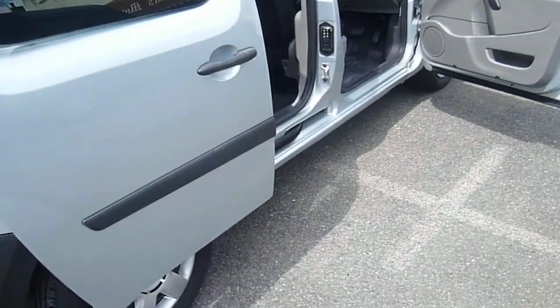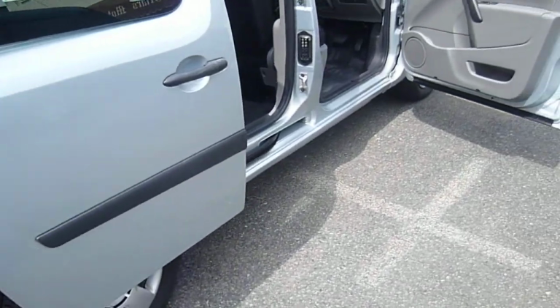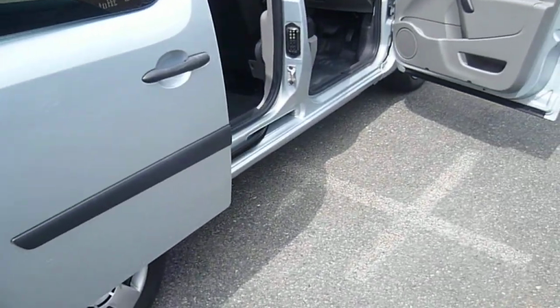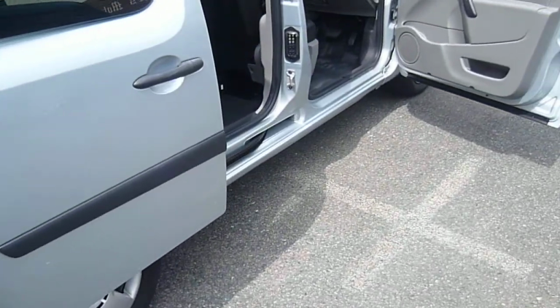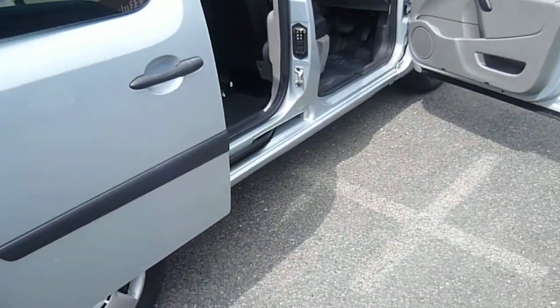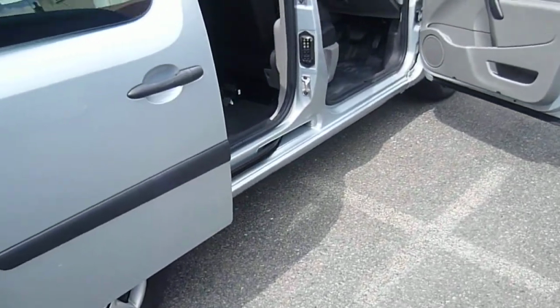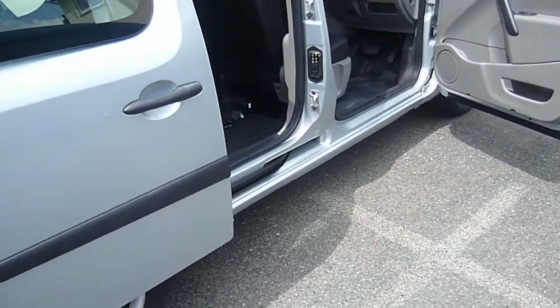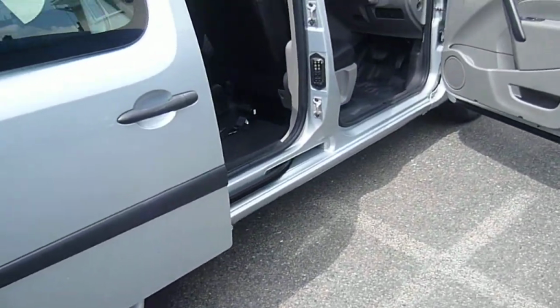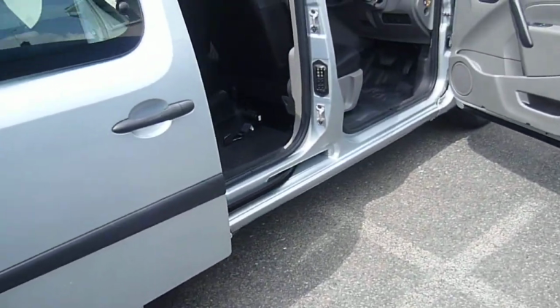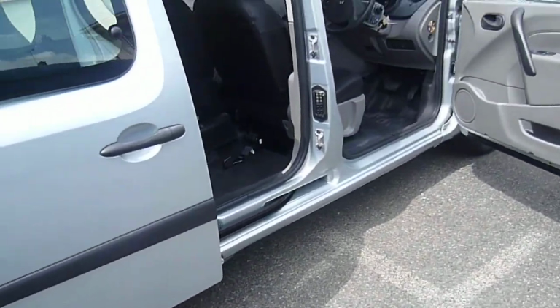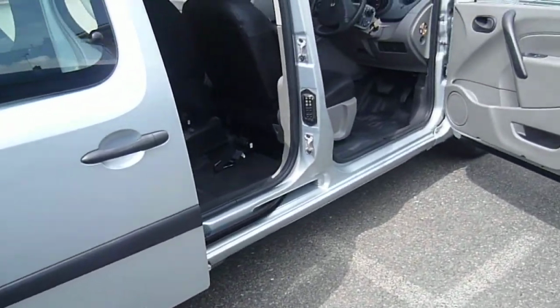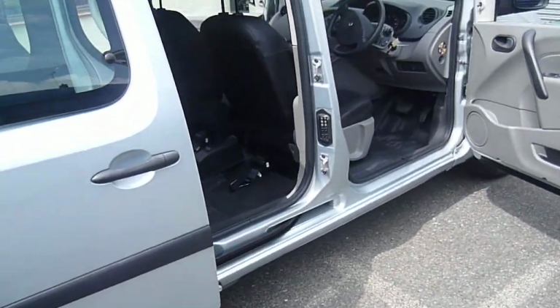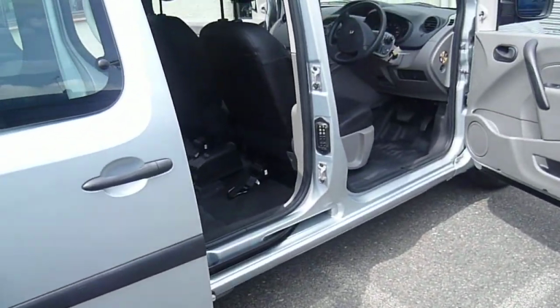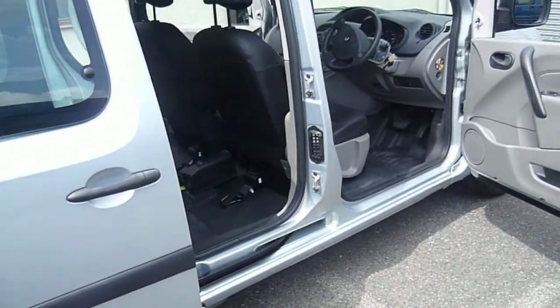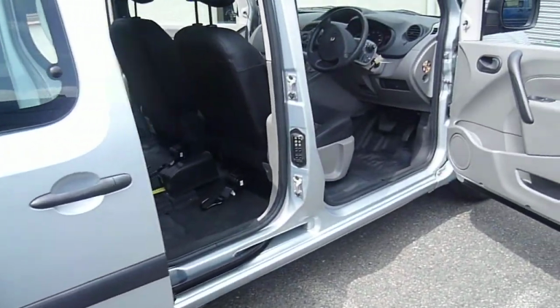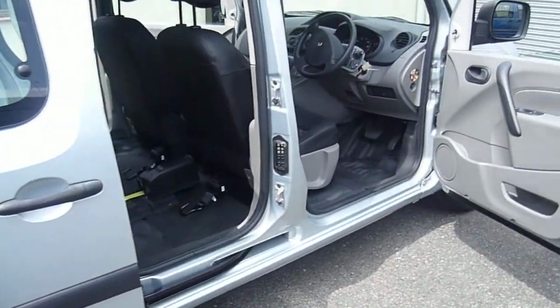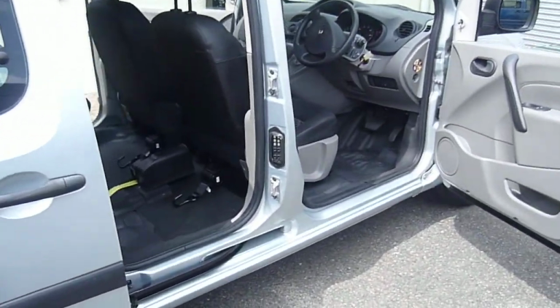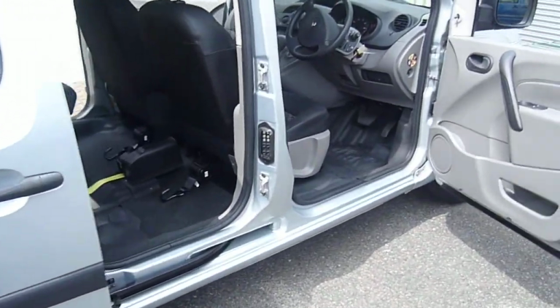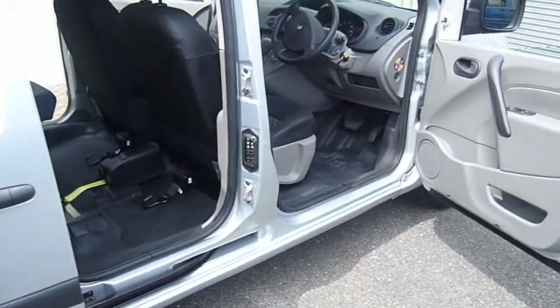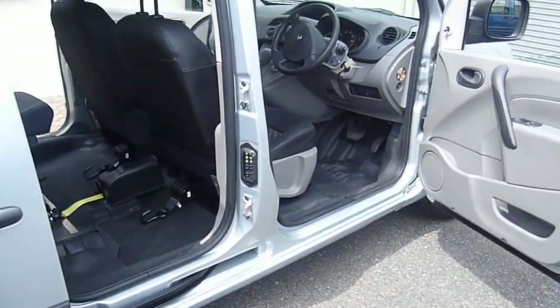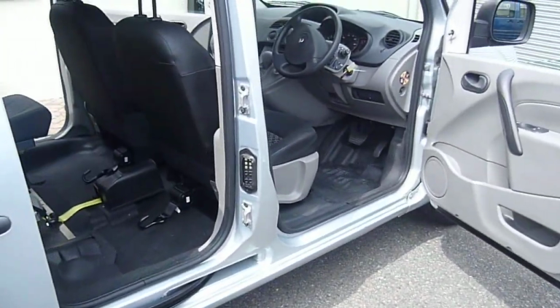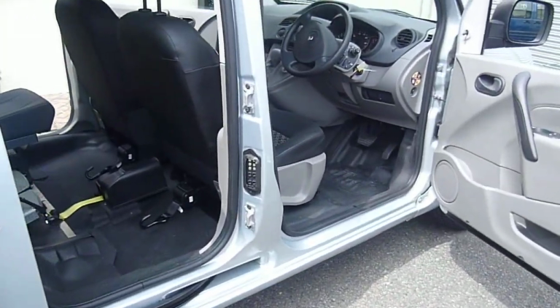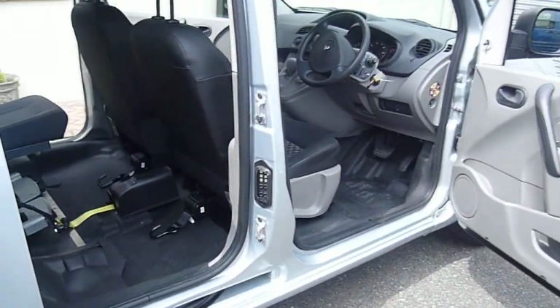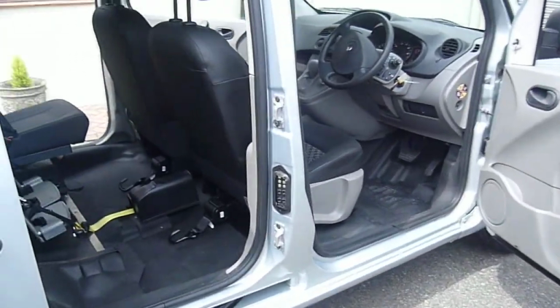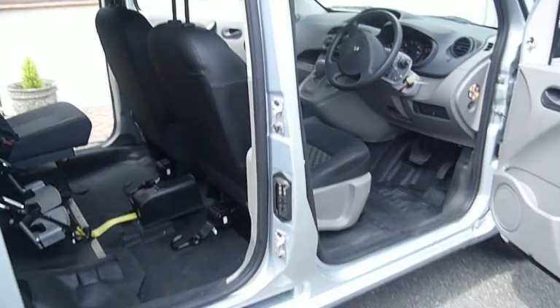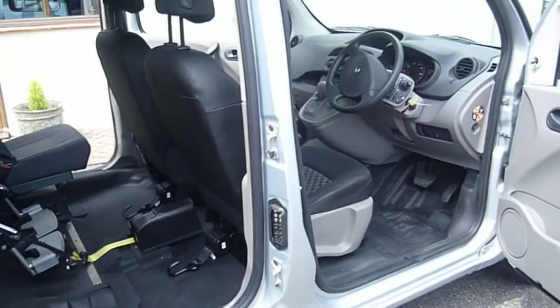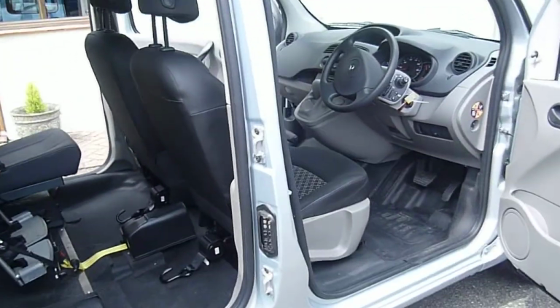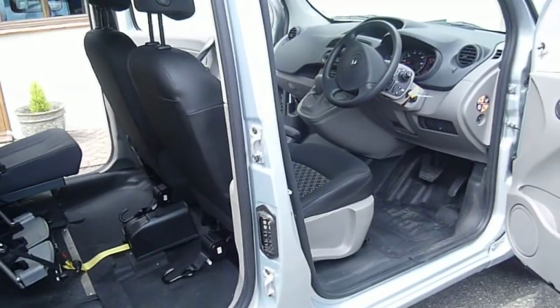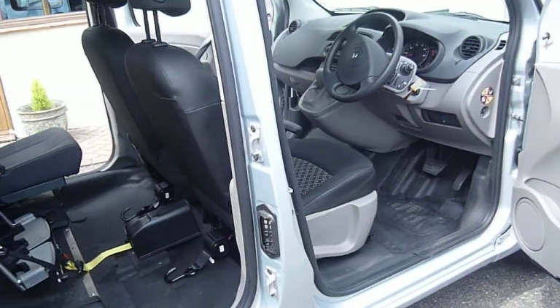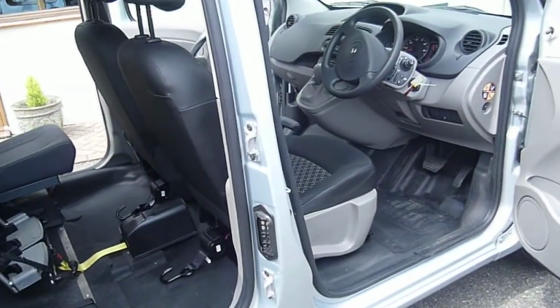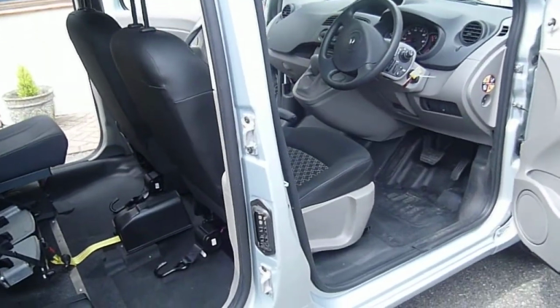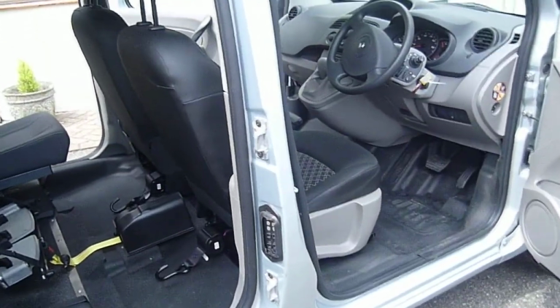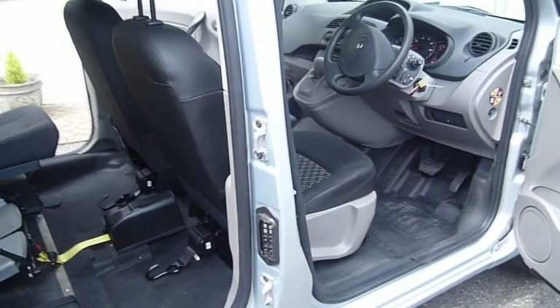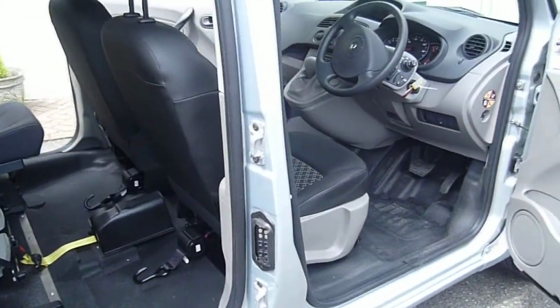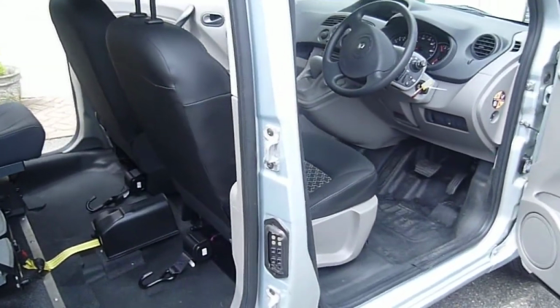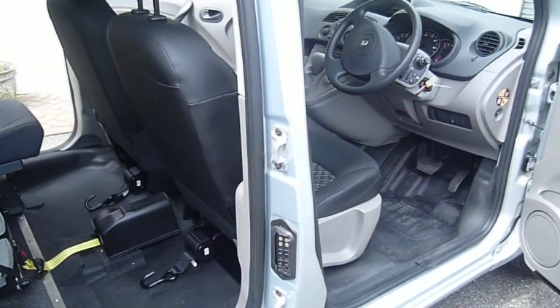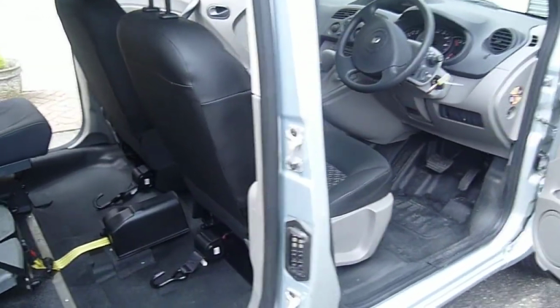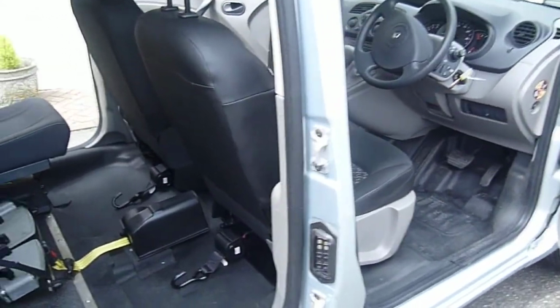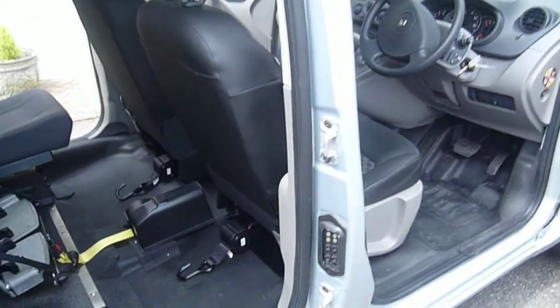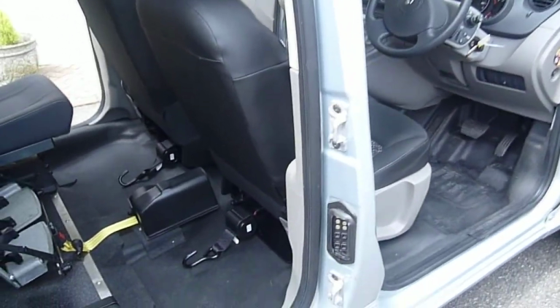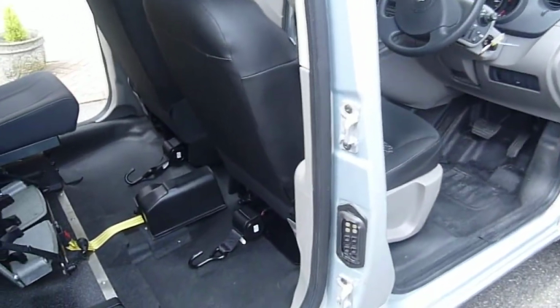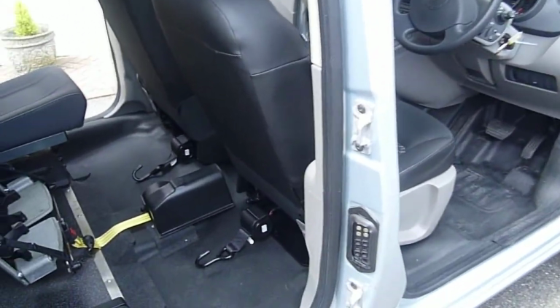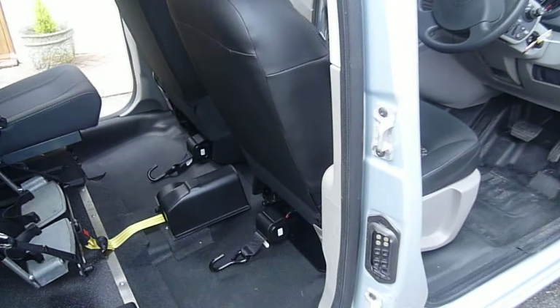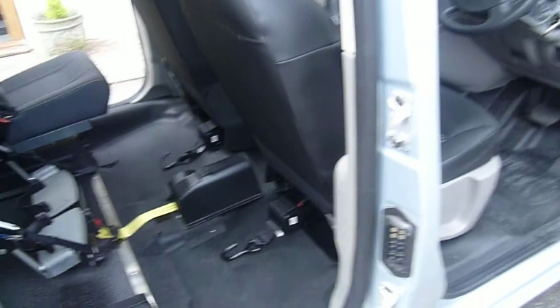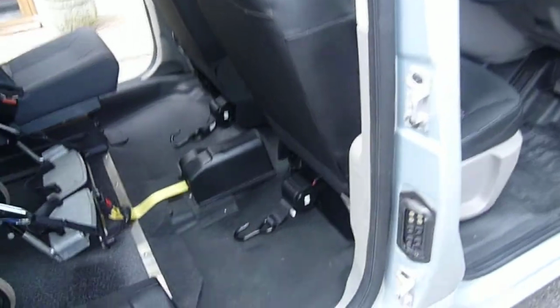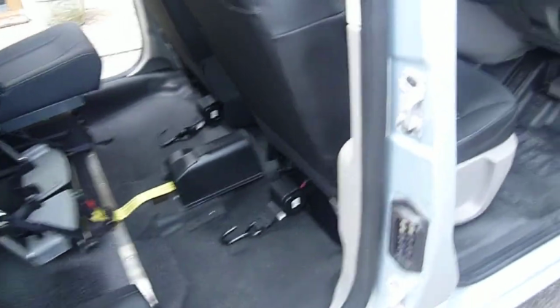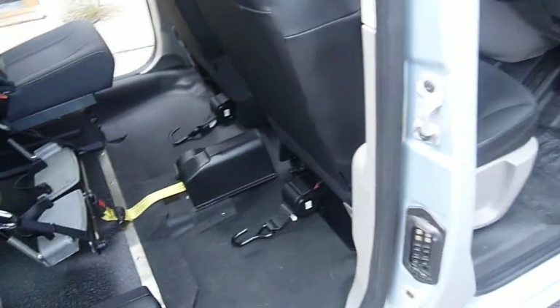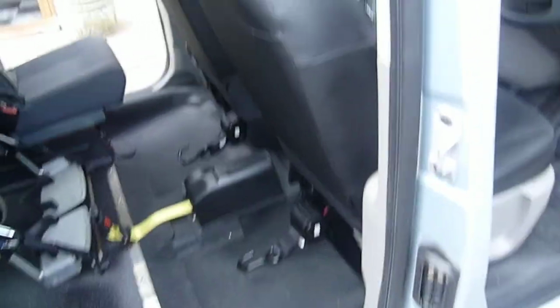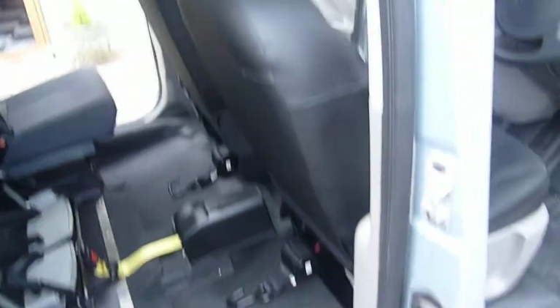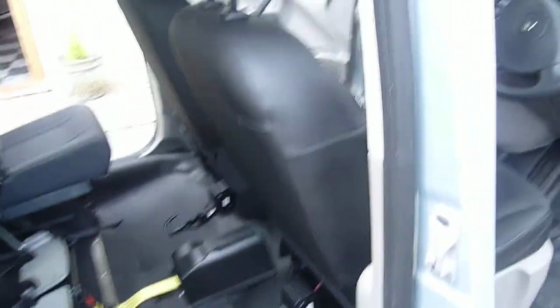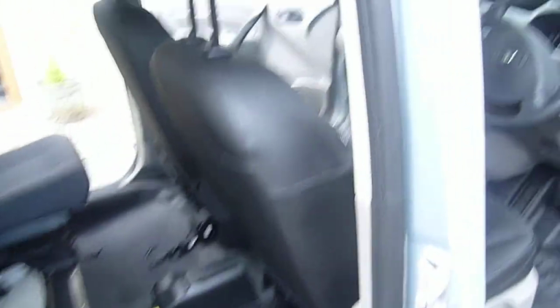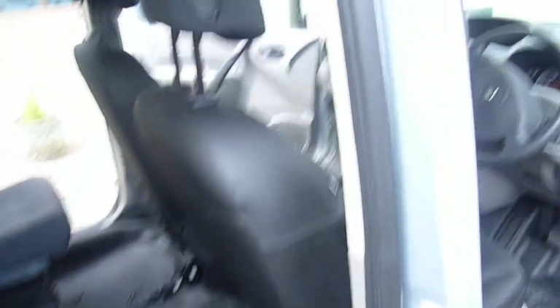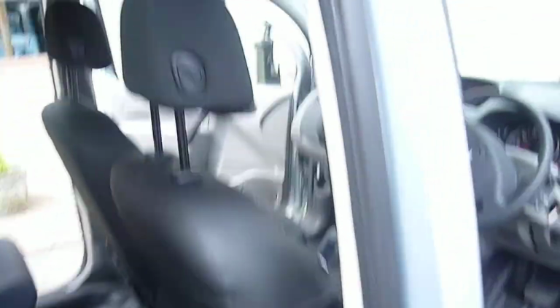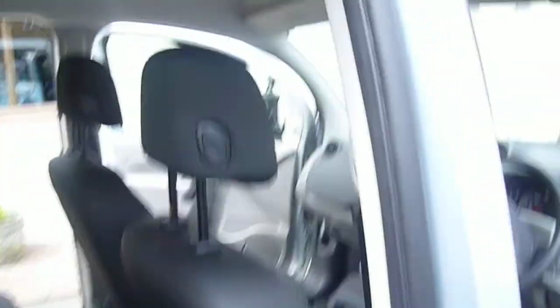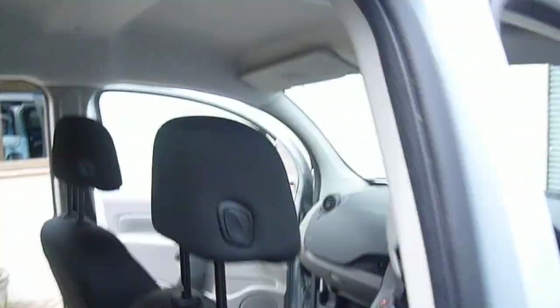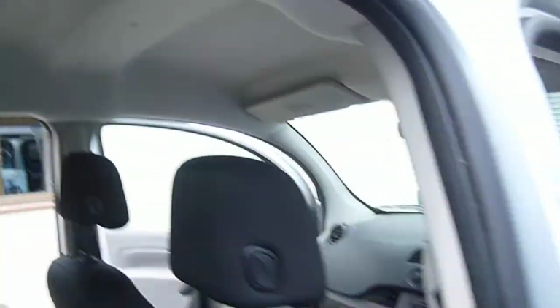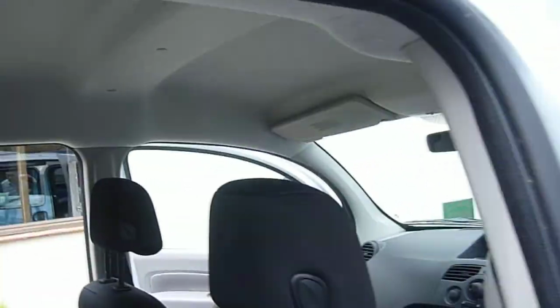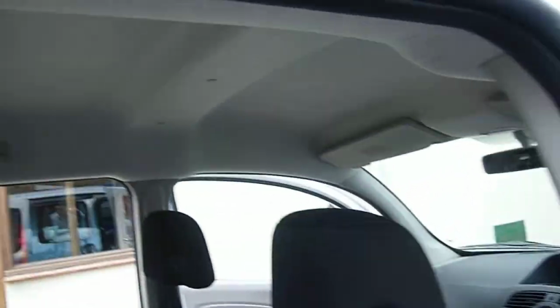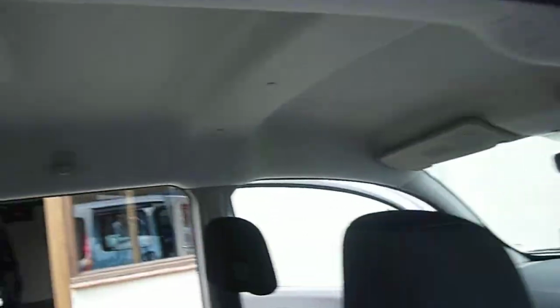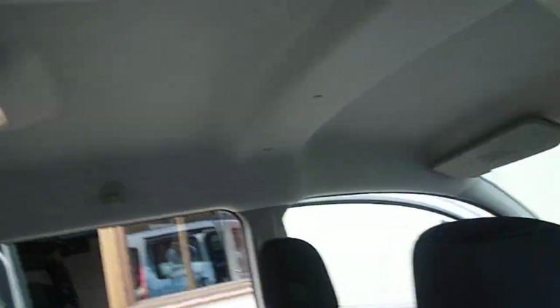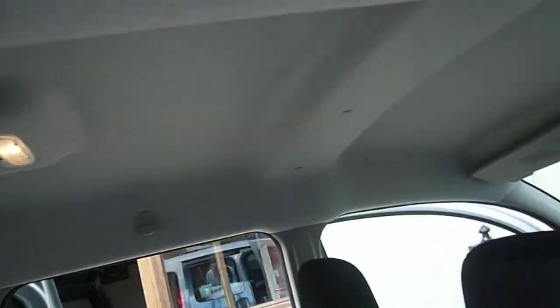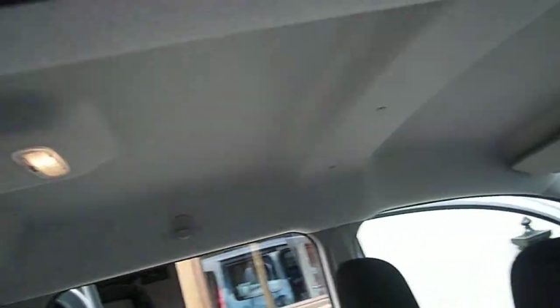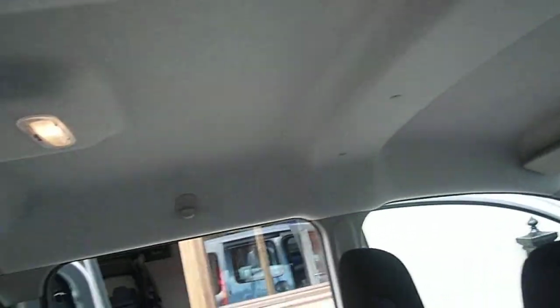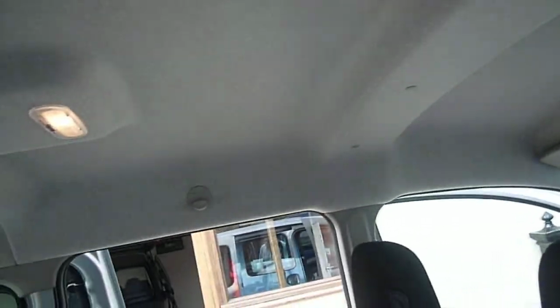The ramp is a bi-fold so as you go up it folds again so it's not in your rear vision. I think Renault dominate this market because of the smooth suspension. There's plenty of headroom inside.